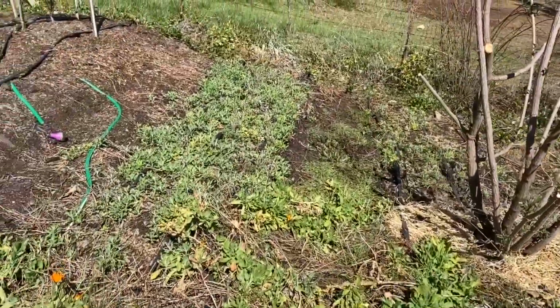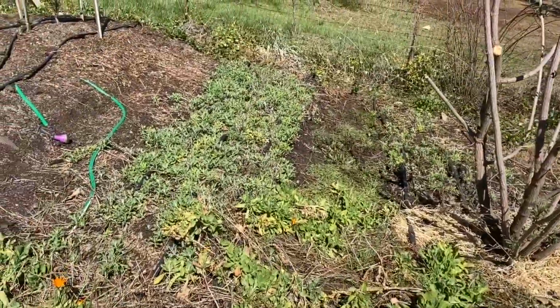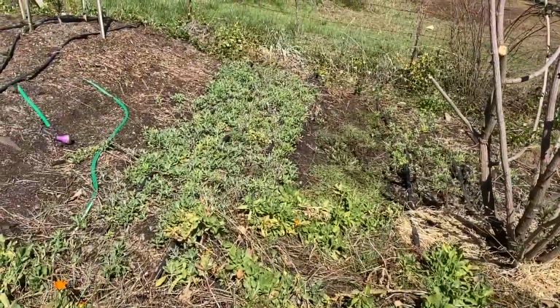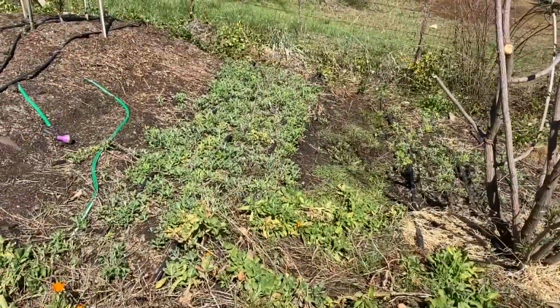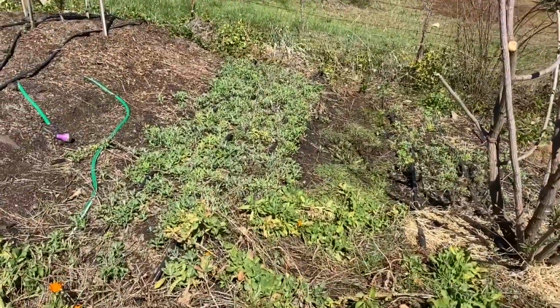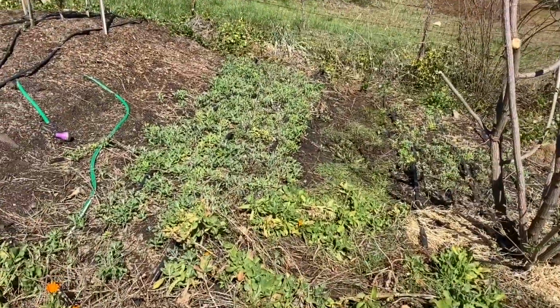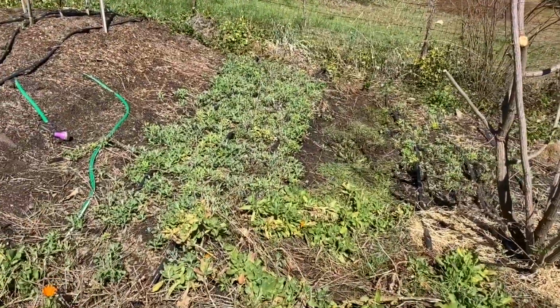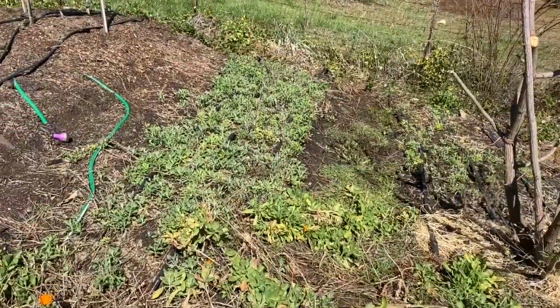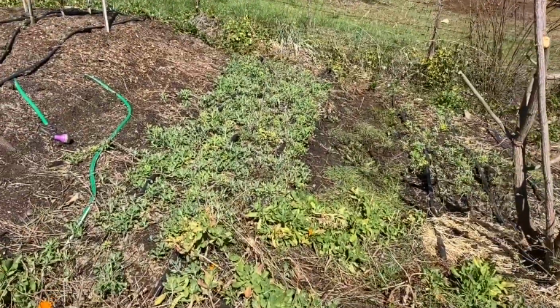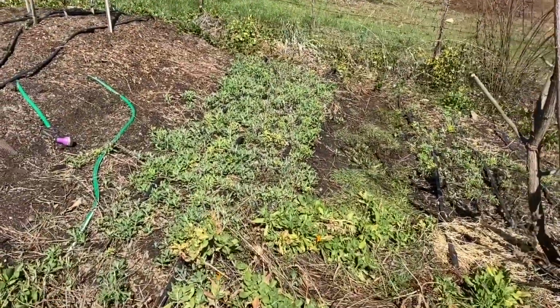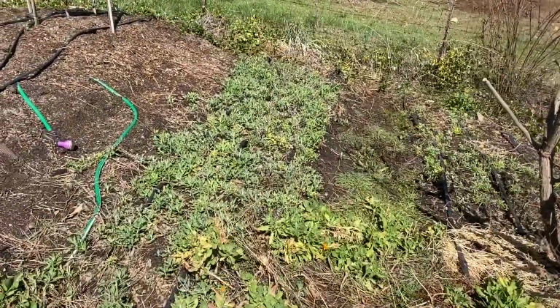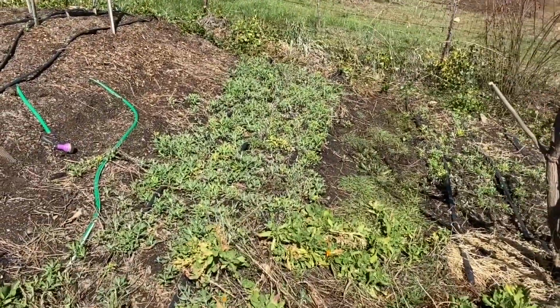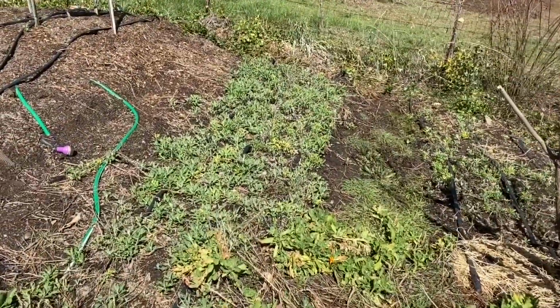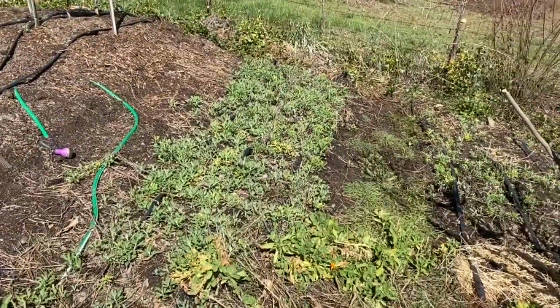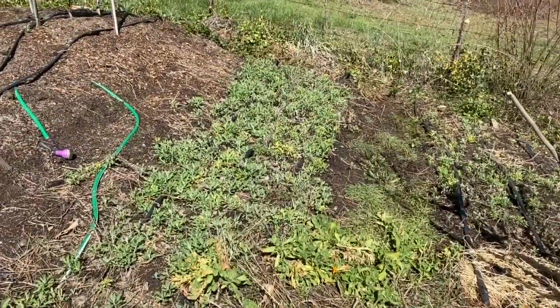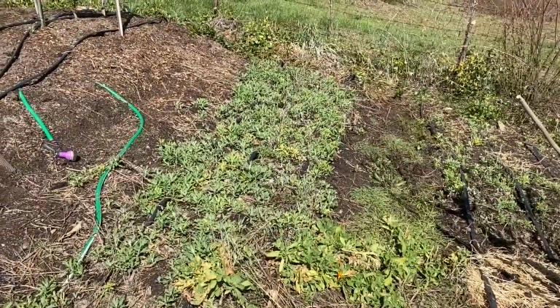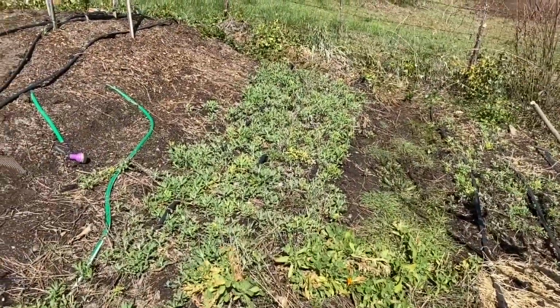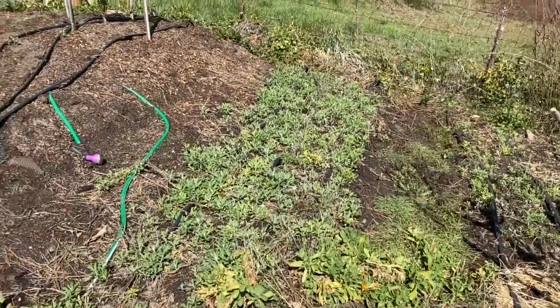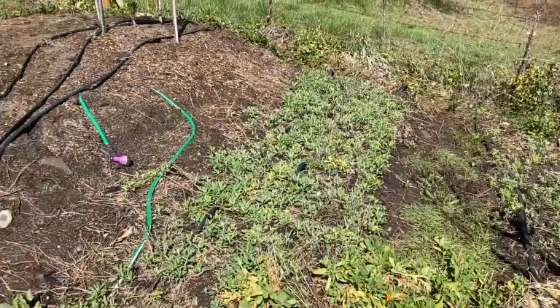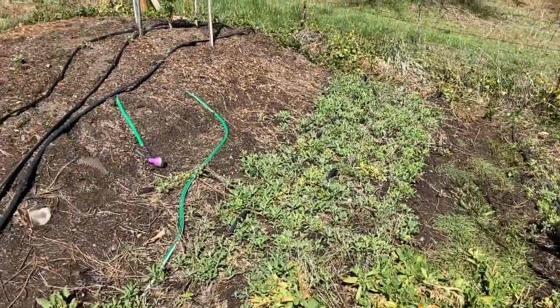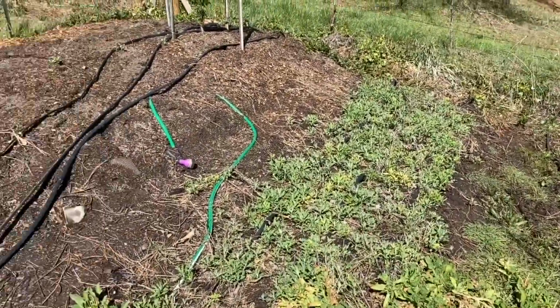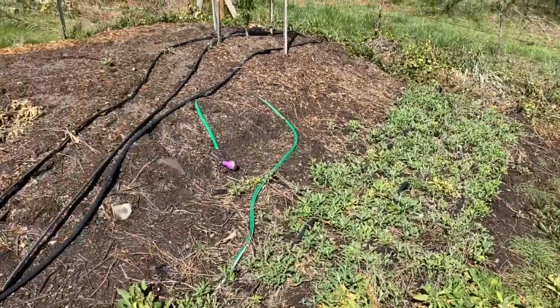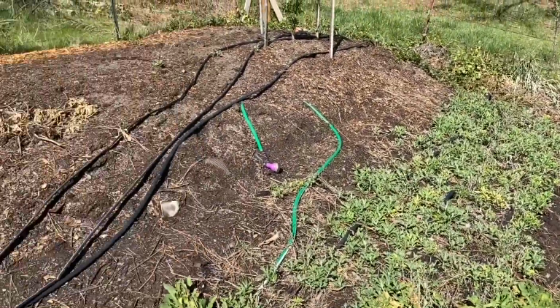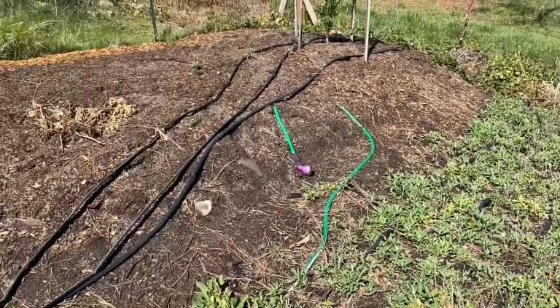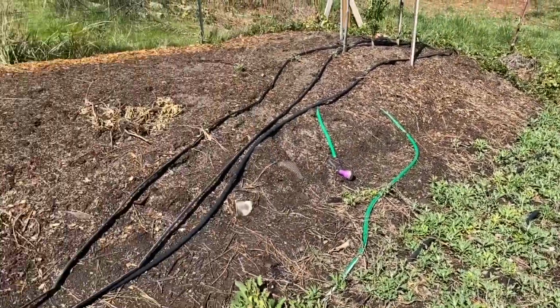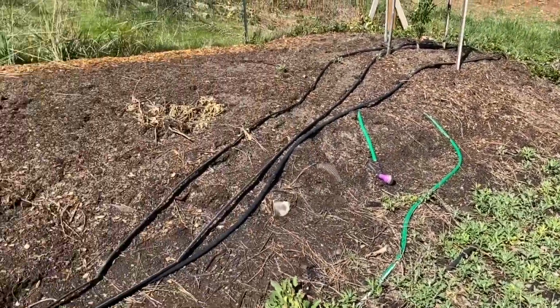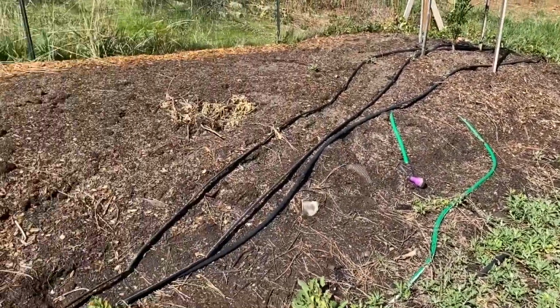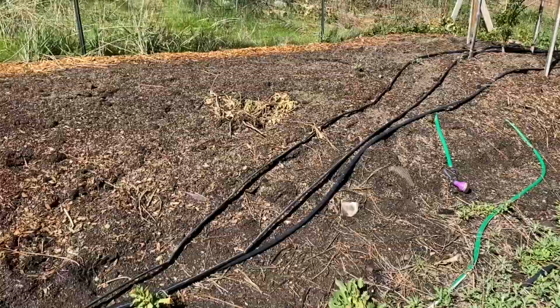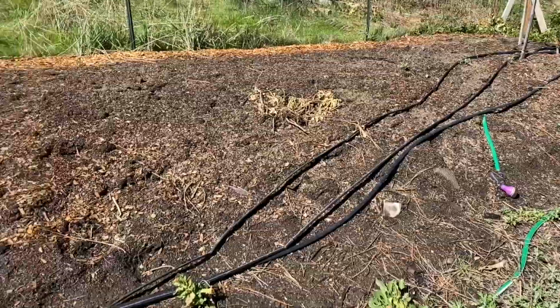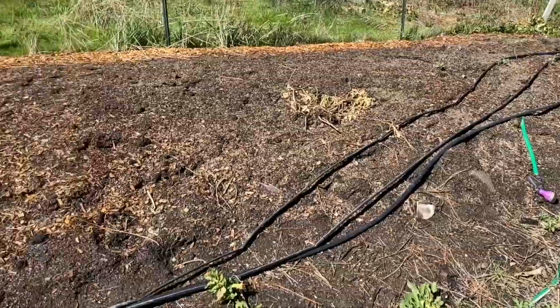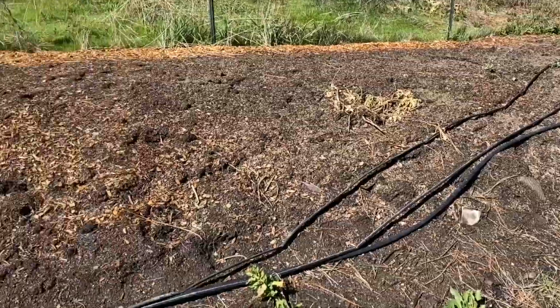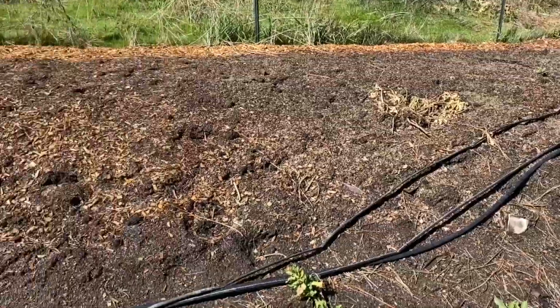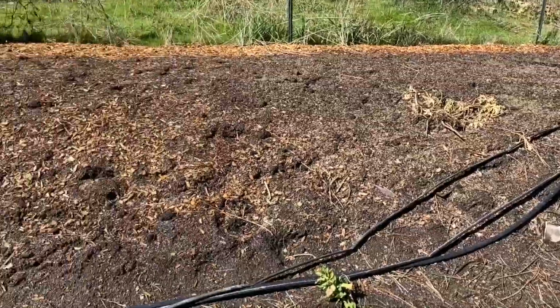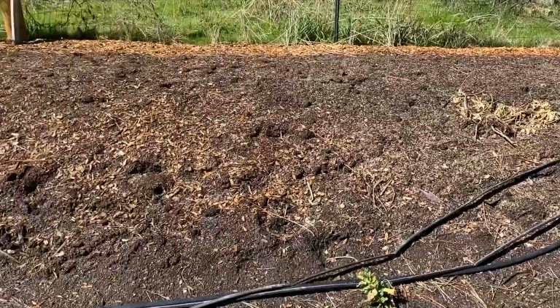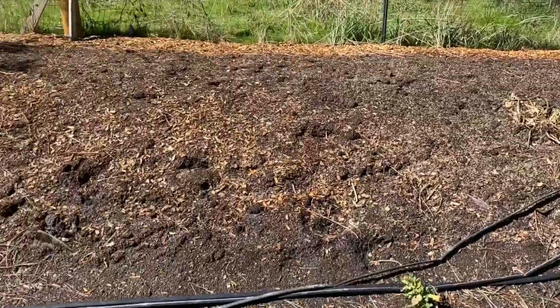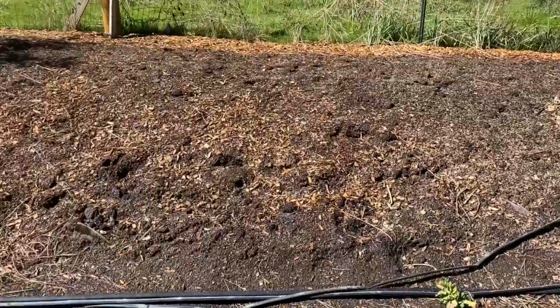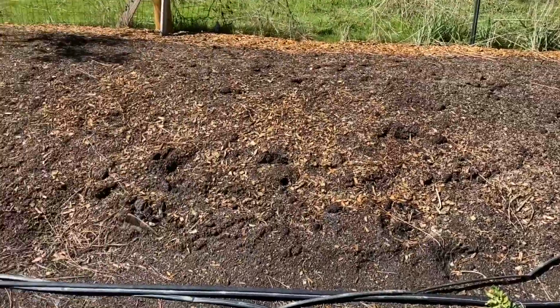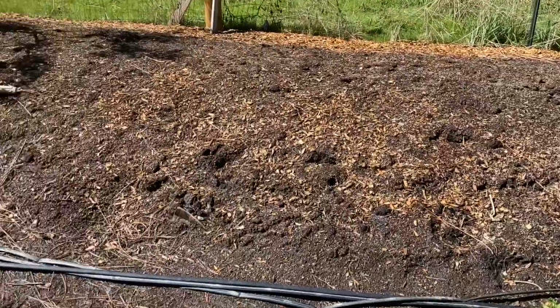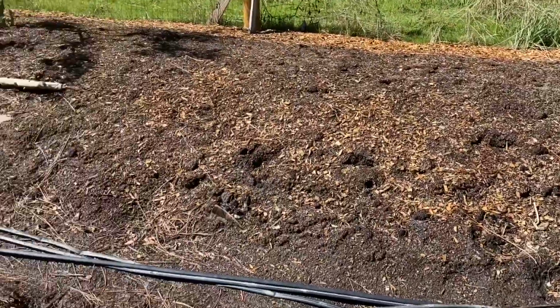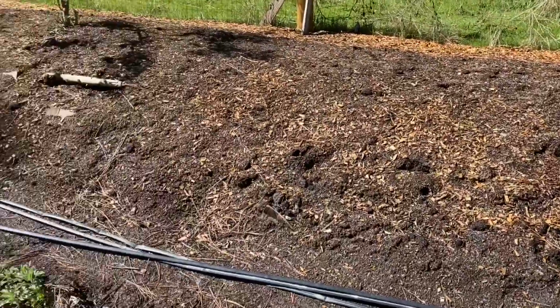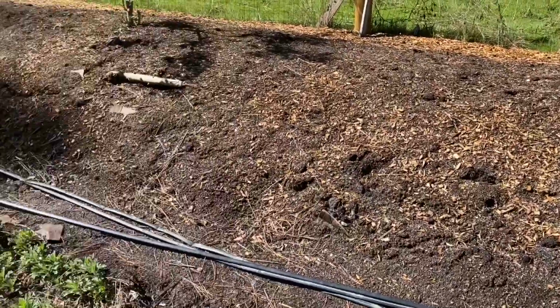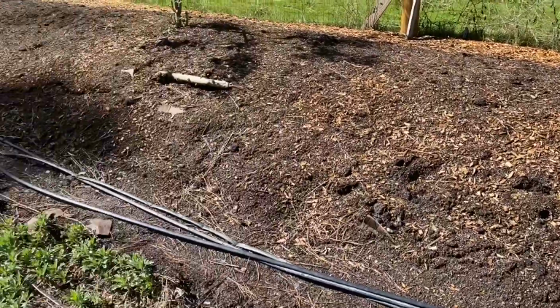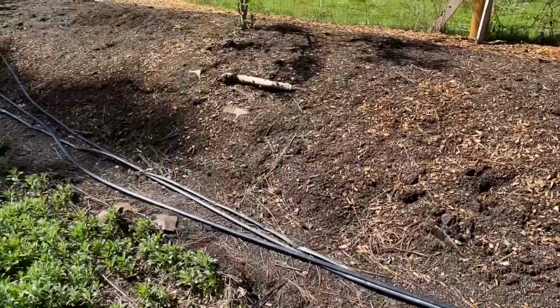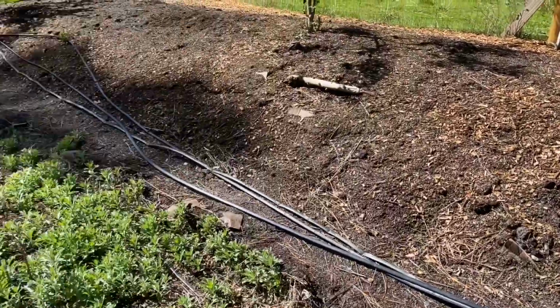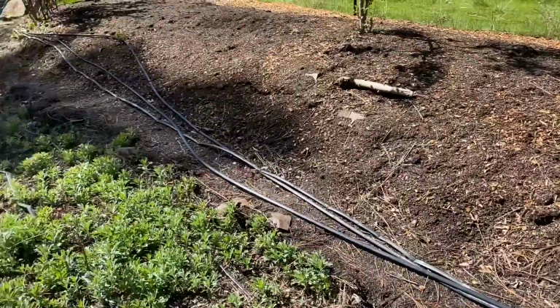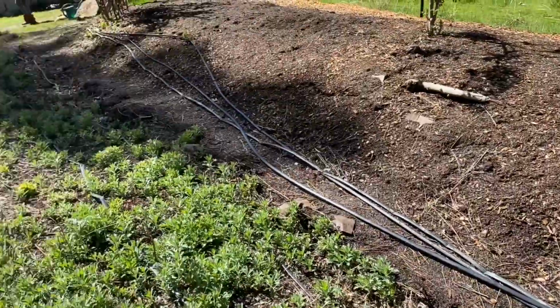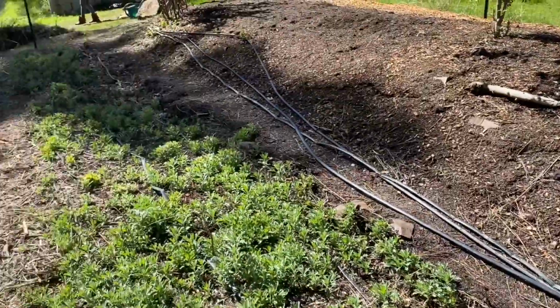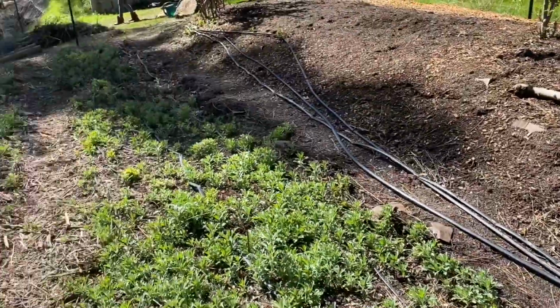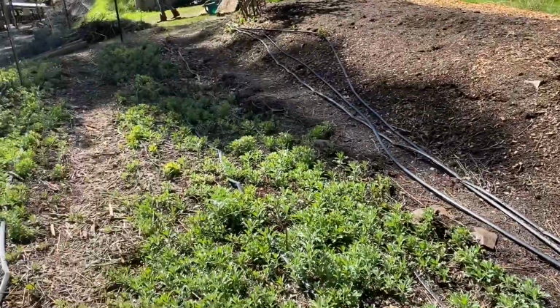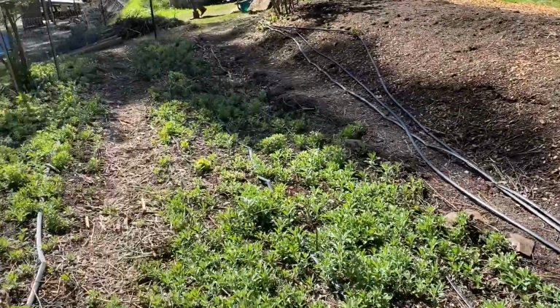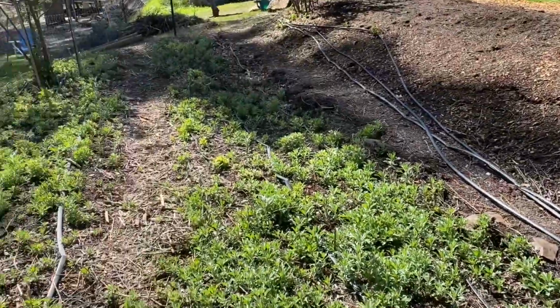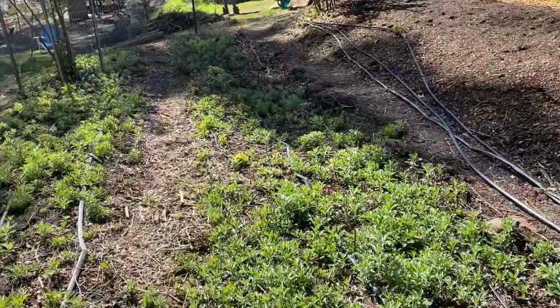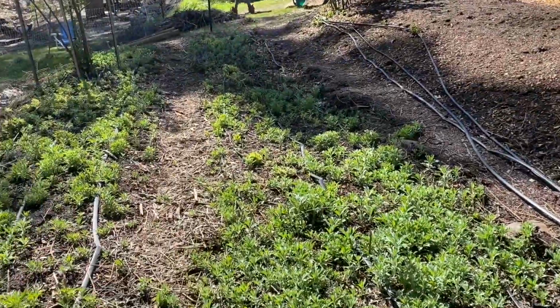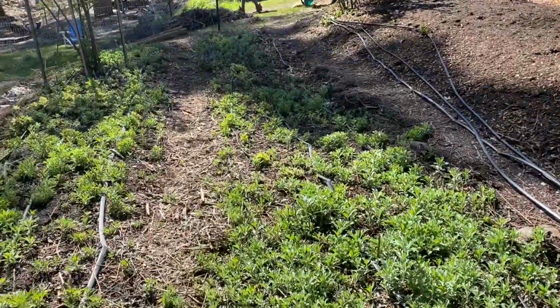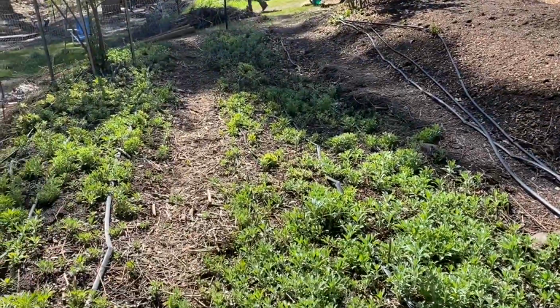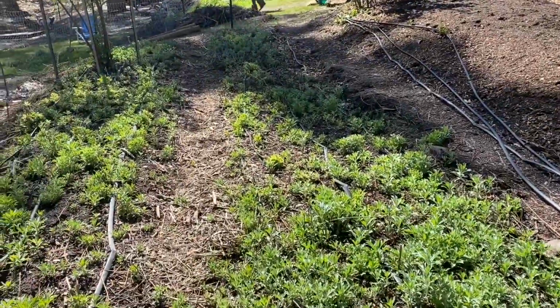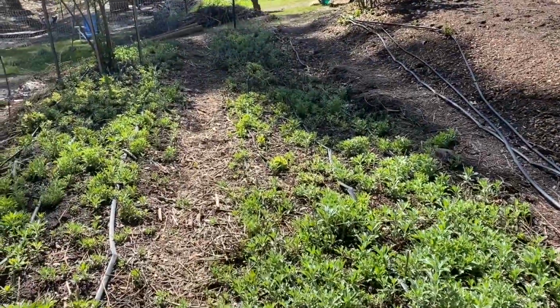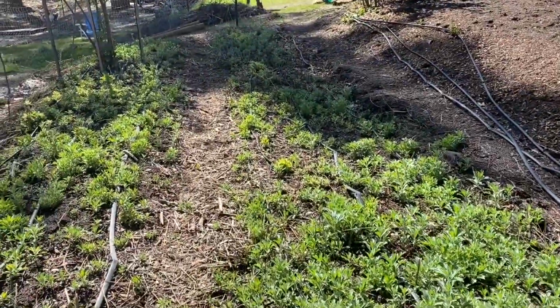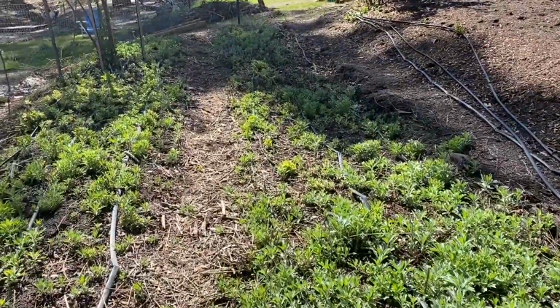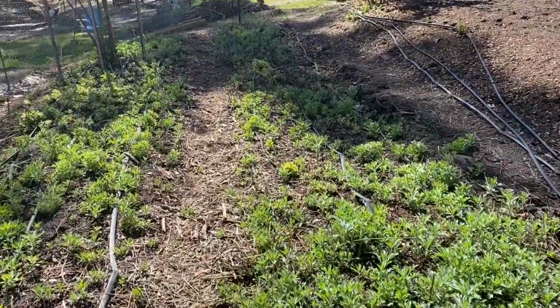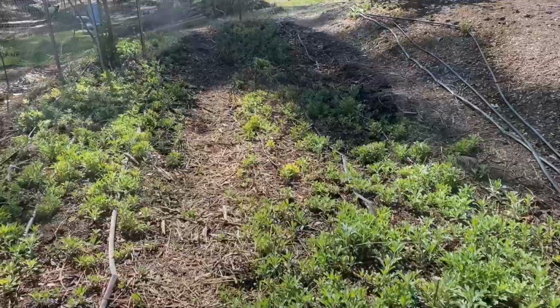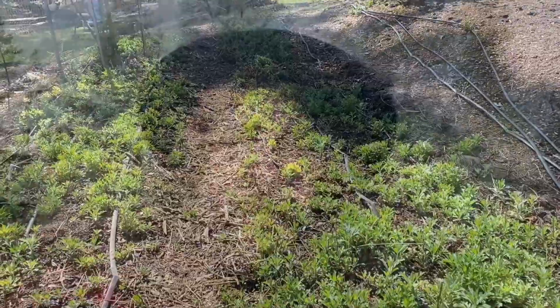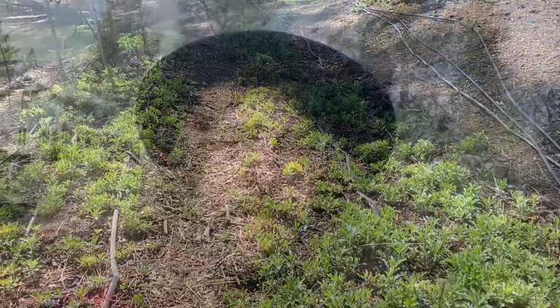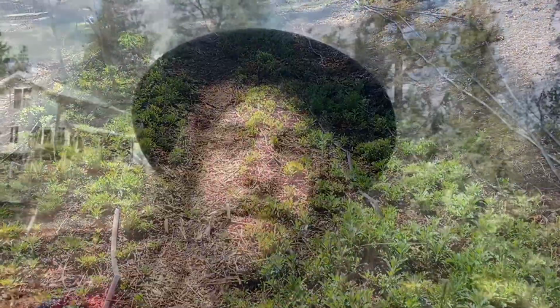So that's the hugelkultur garden bed. I probably left out some stuff and maybe I'll add some stuff at the end. Thanks.